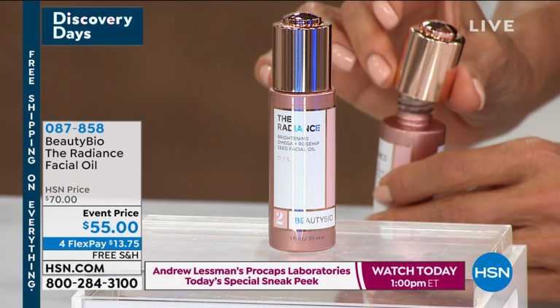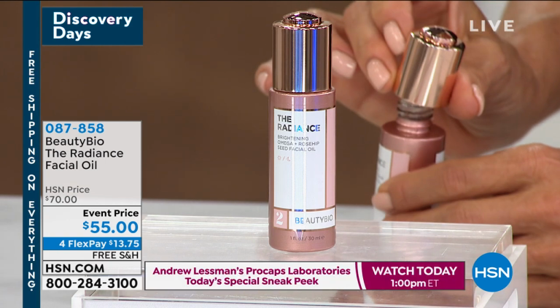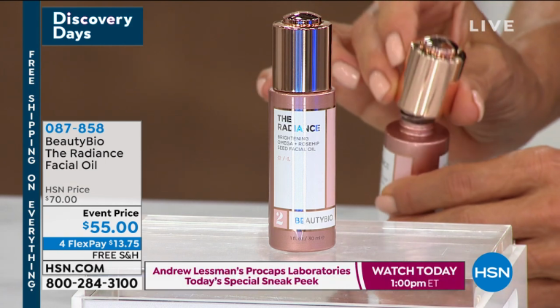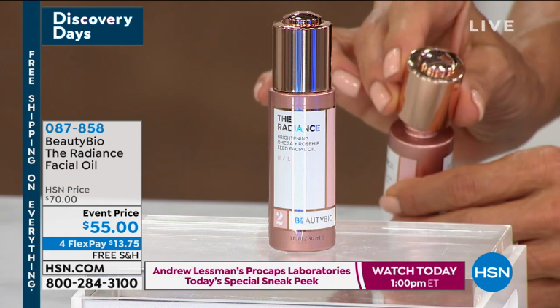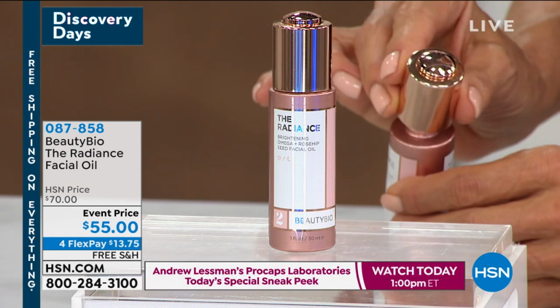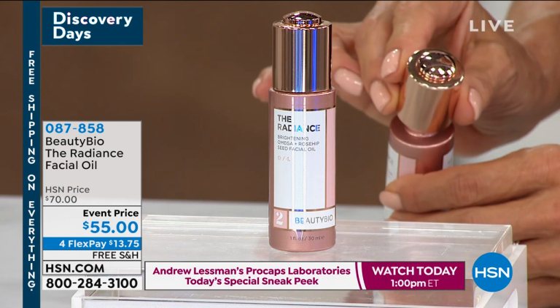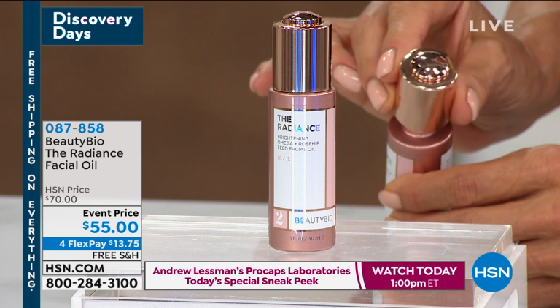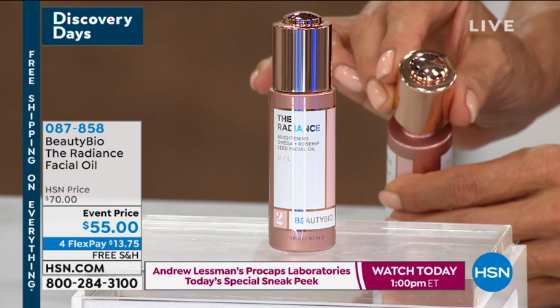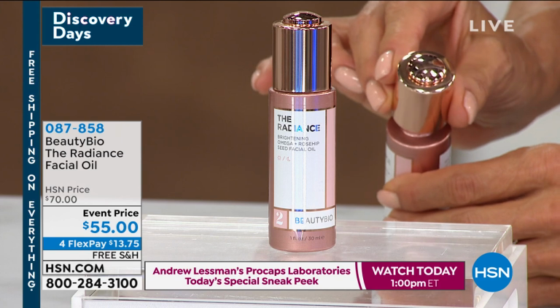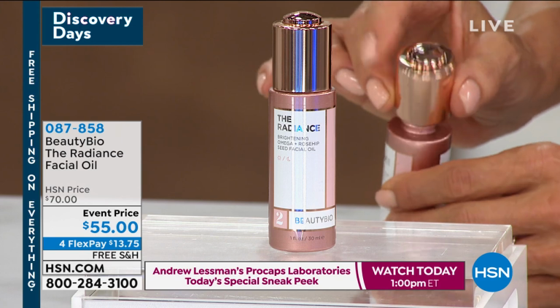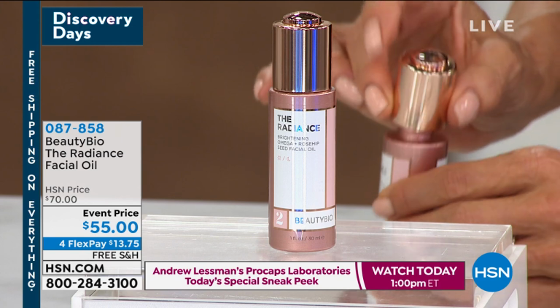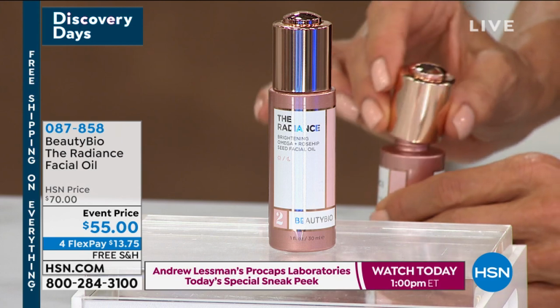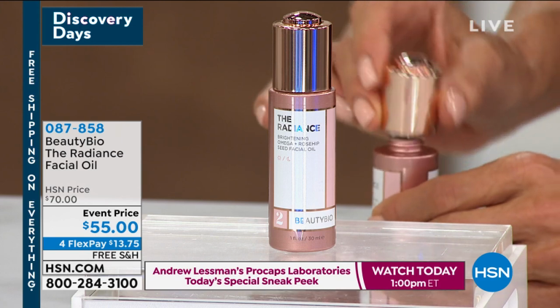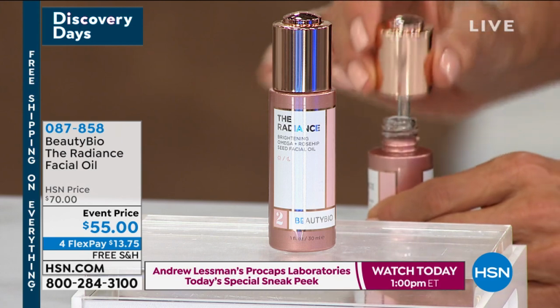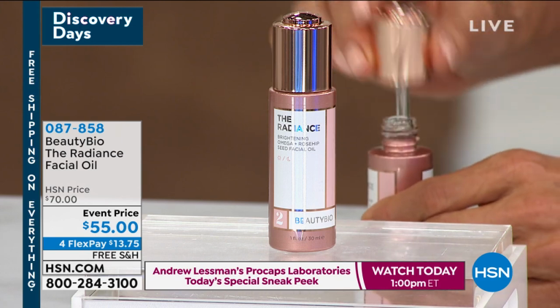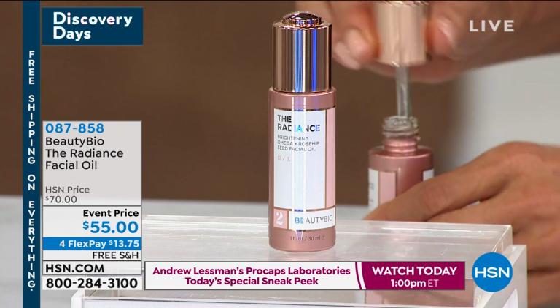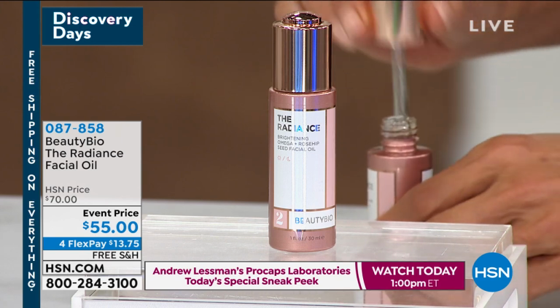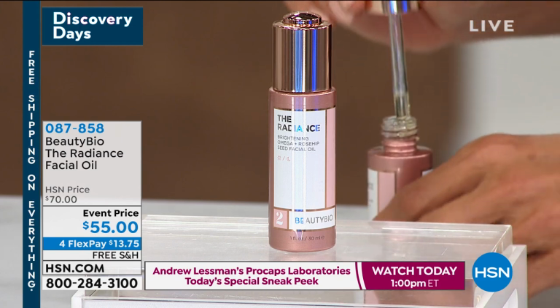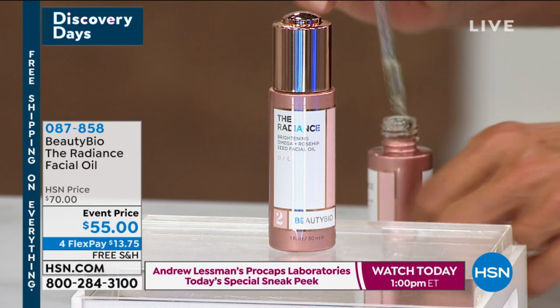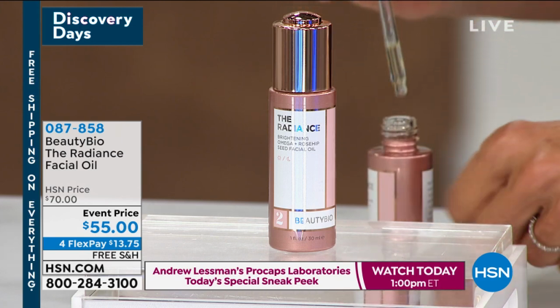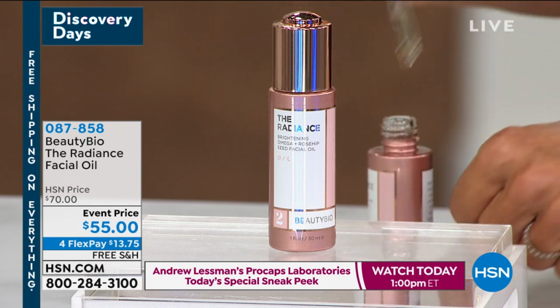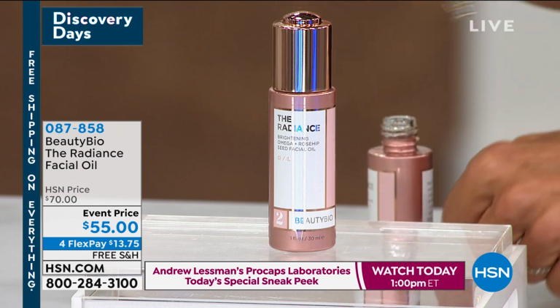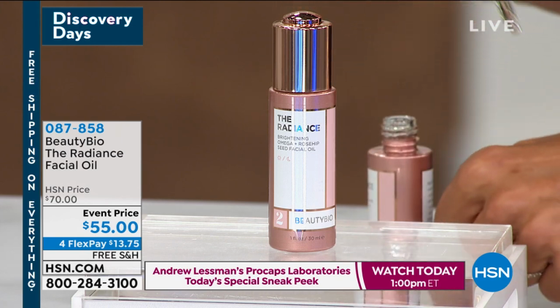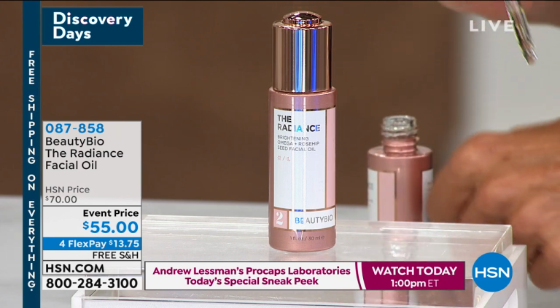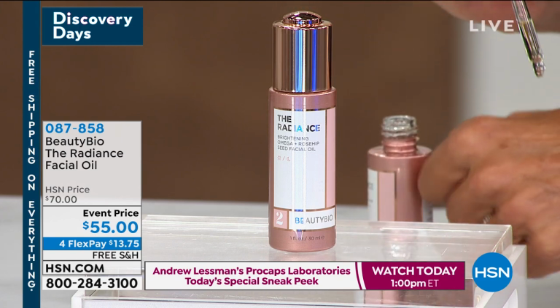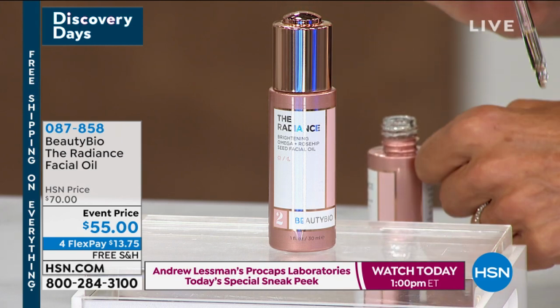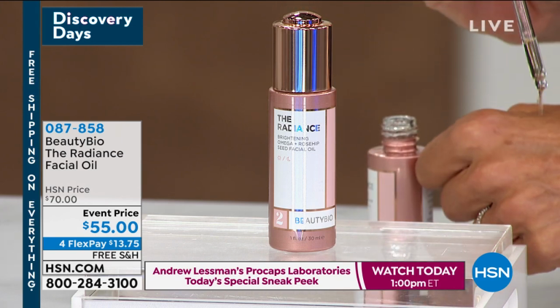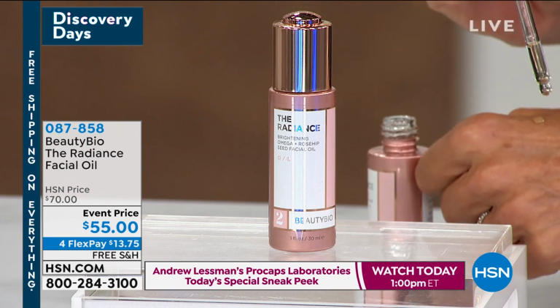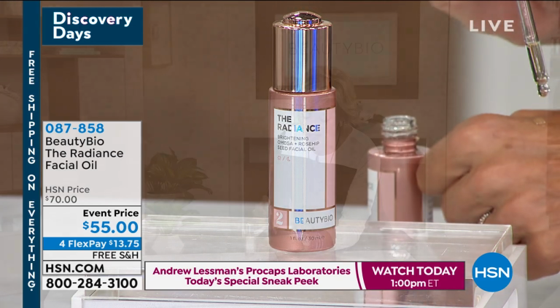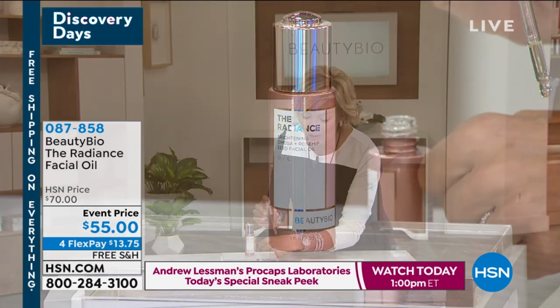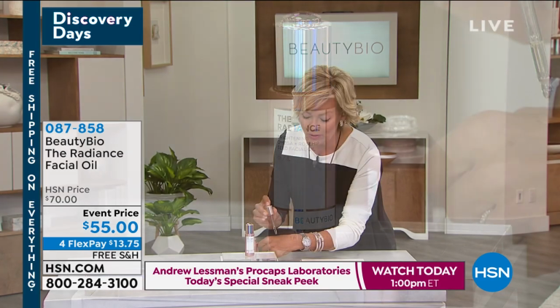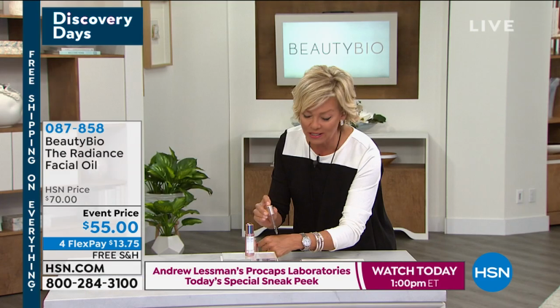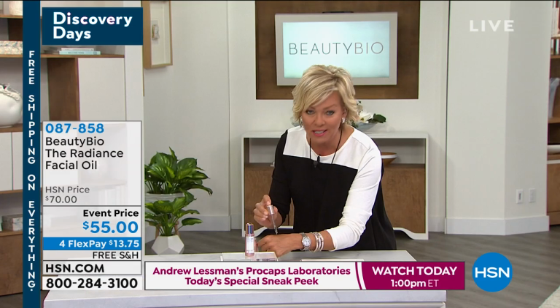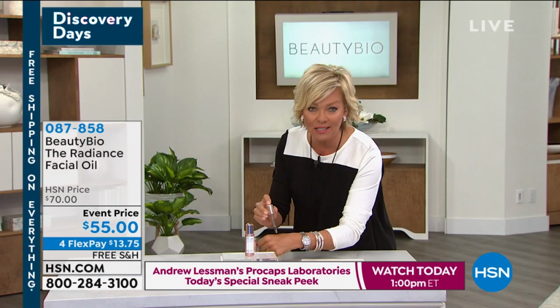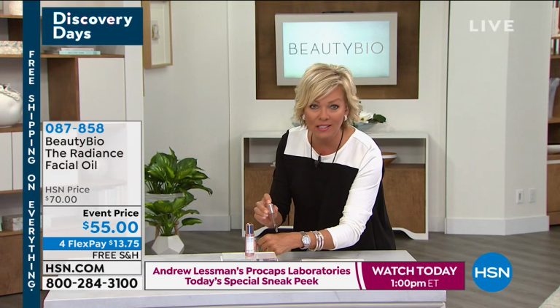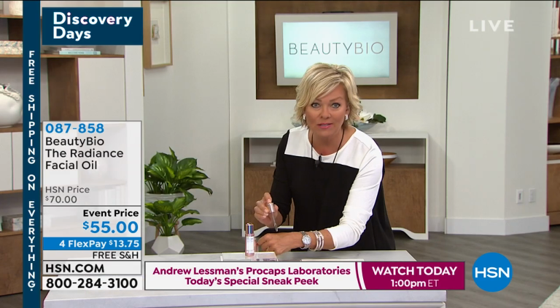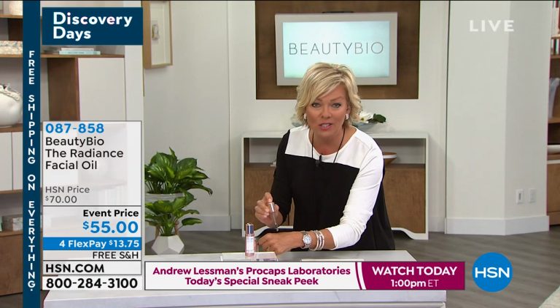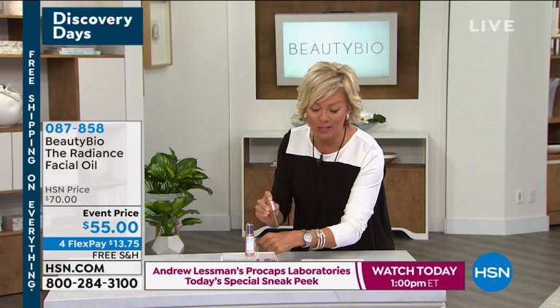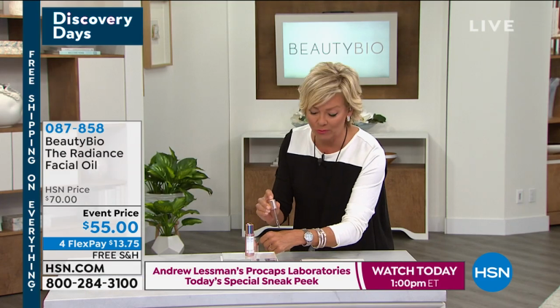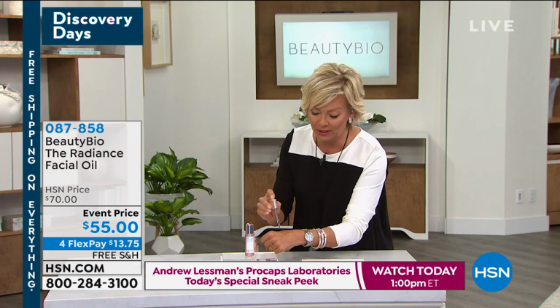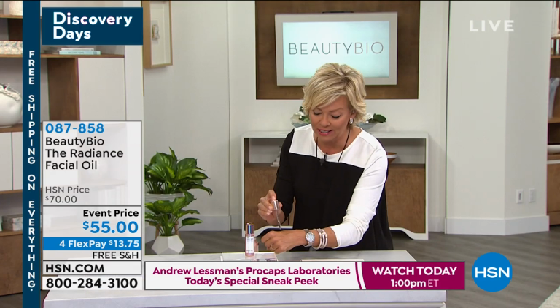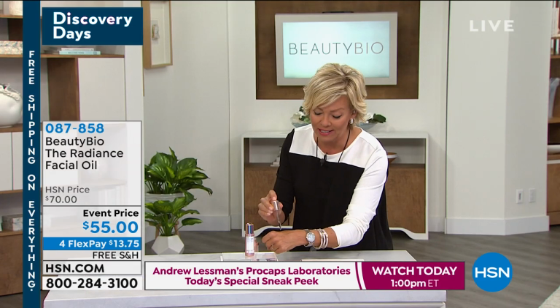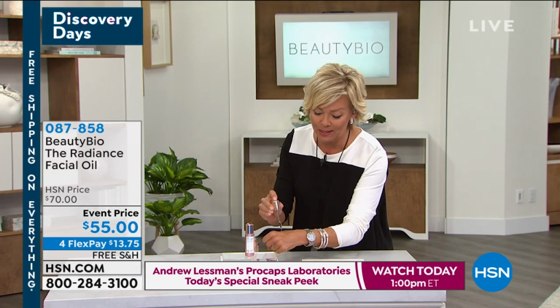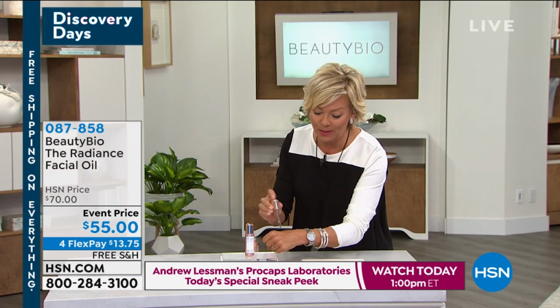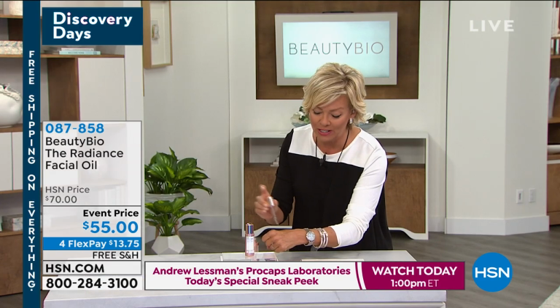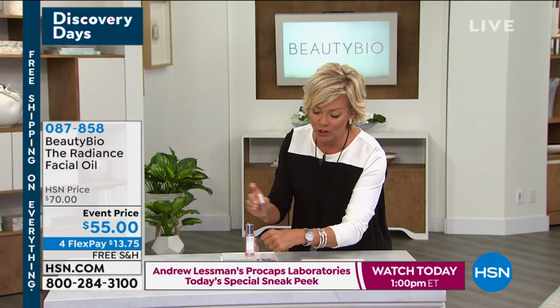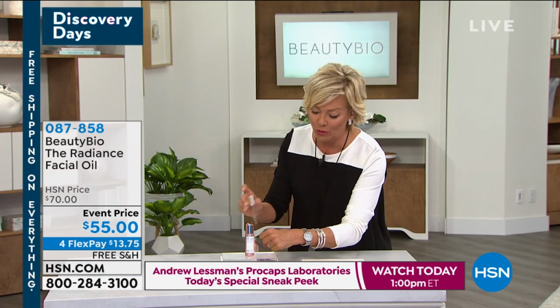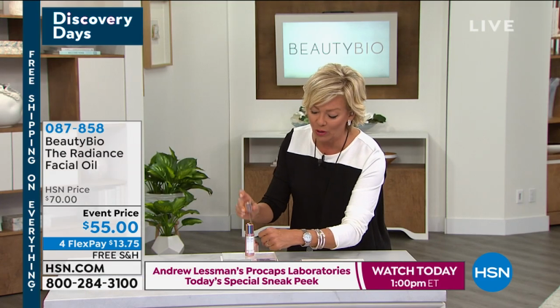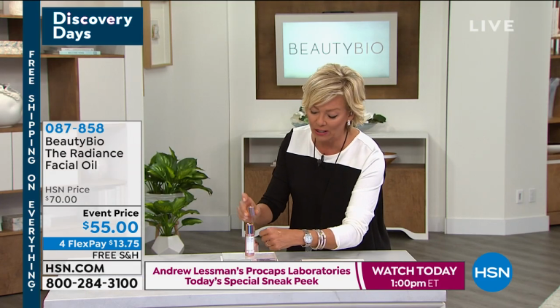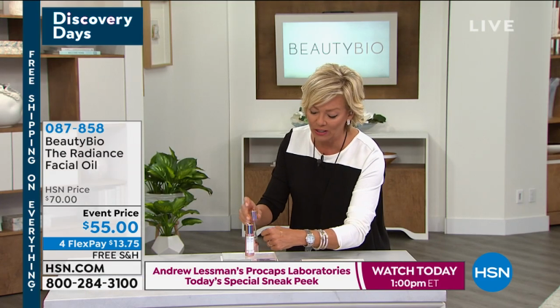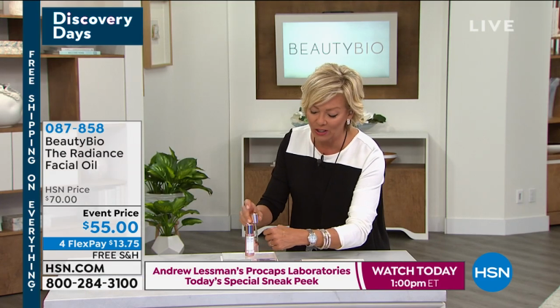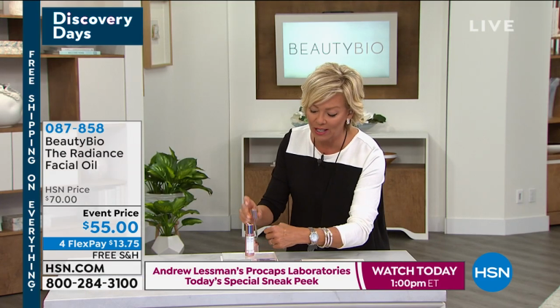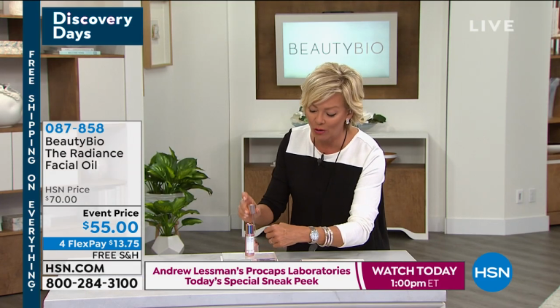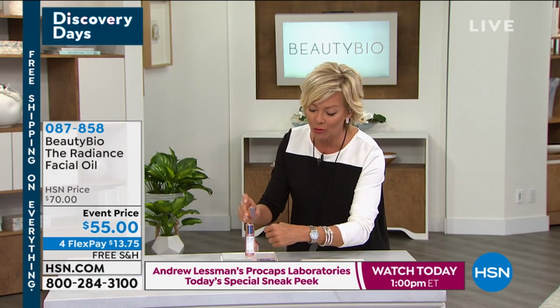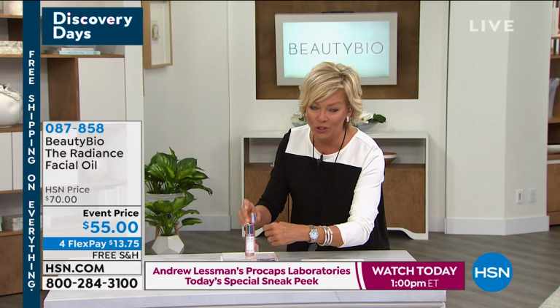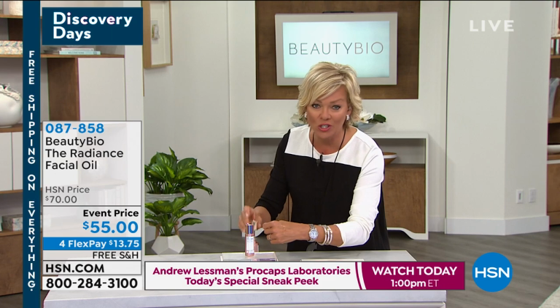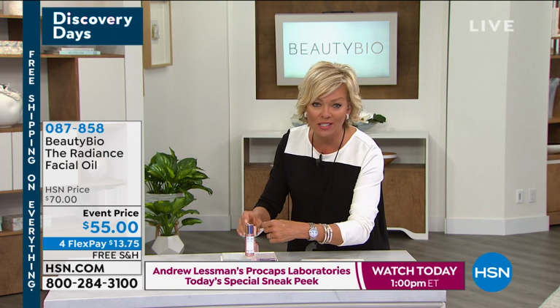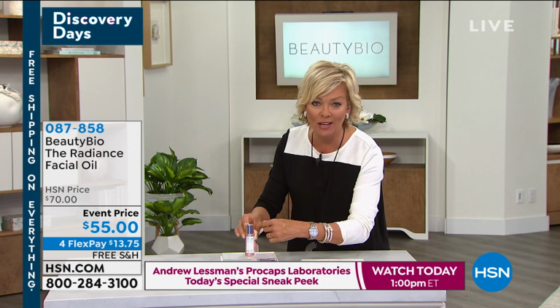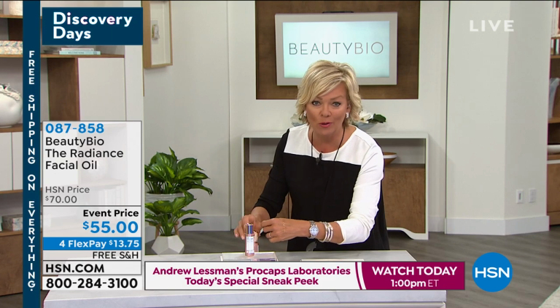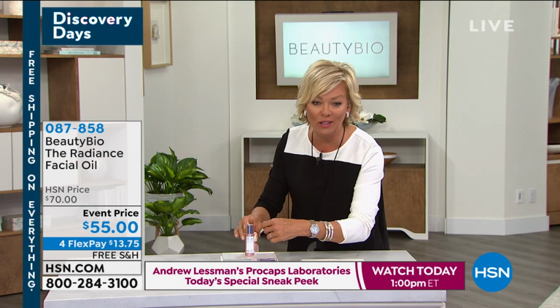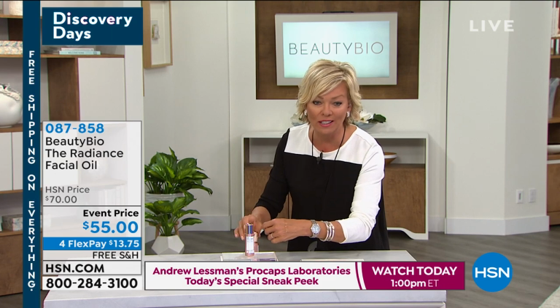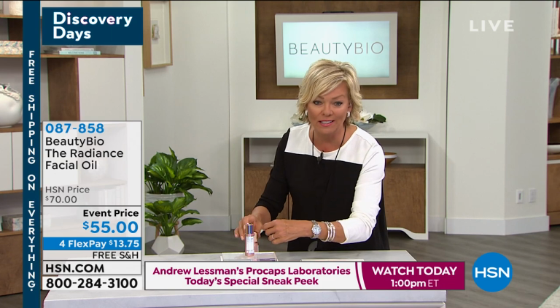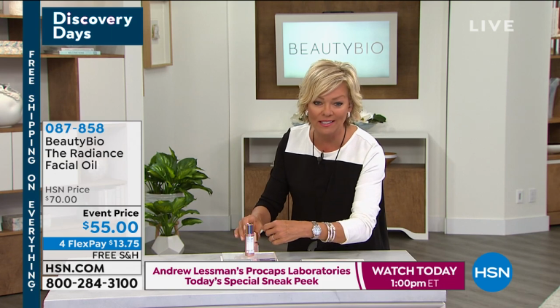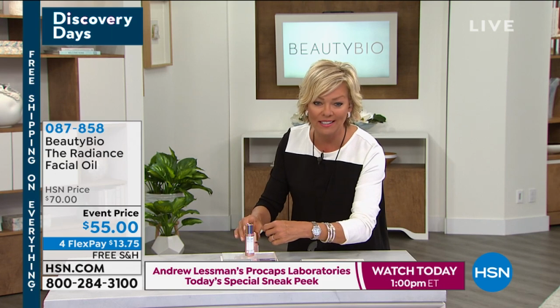I love how it's pre-dispensed — it's a very sanitary way to really dispense your oil. And look at how gorgeous that oil is.